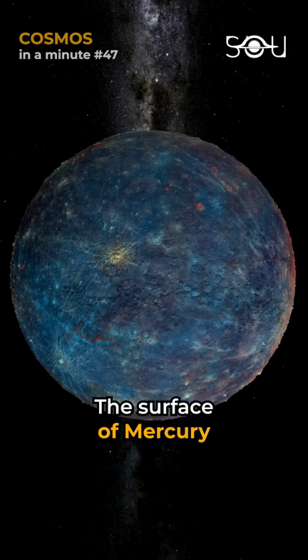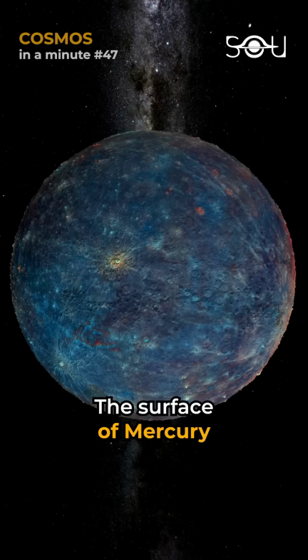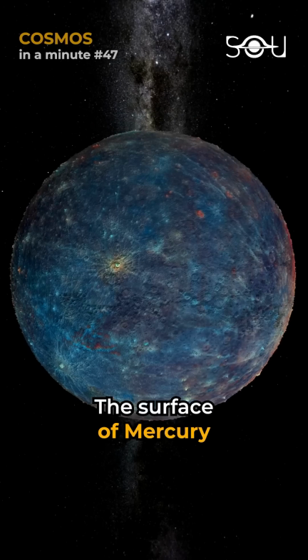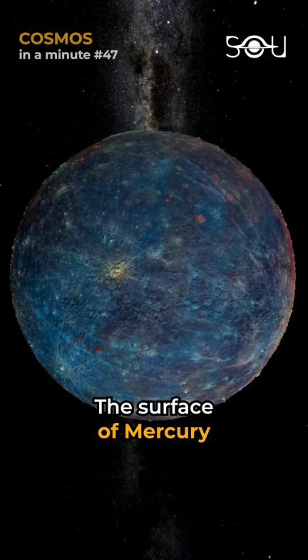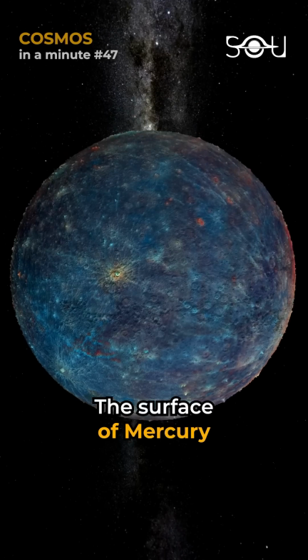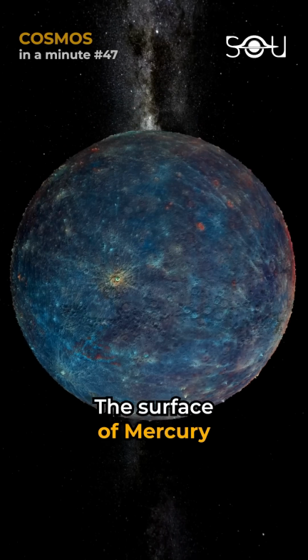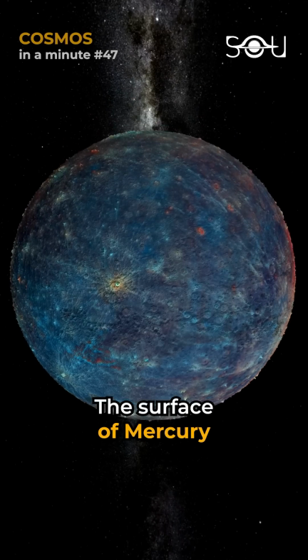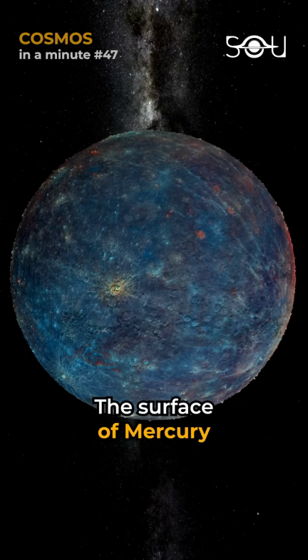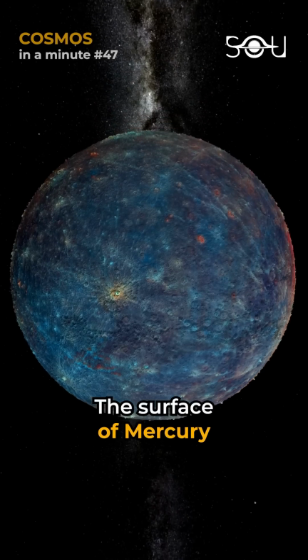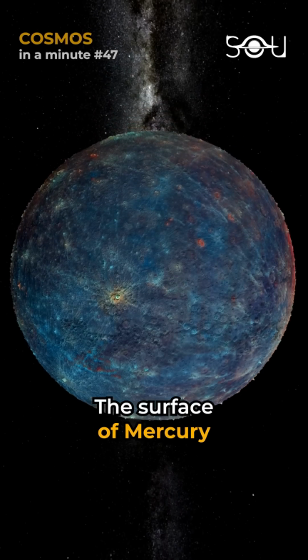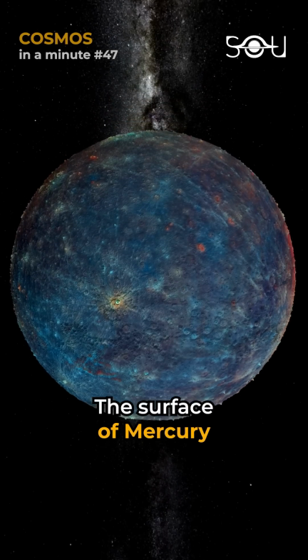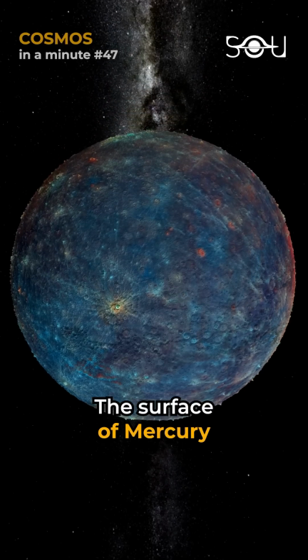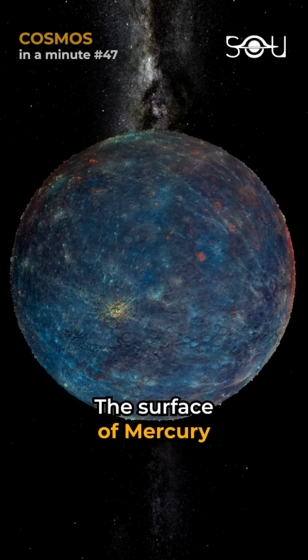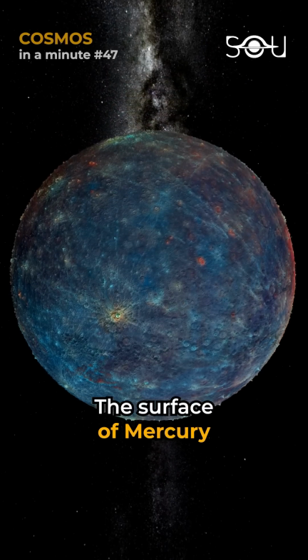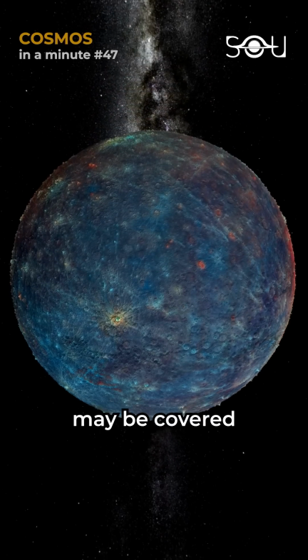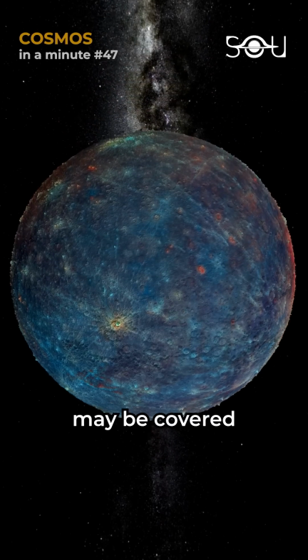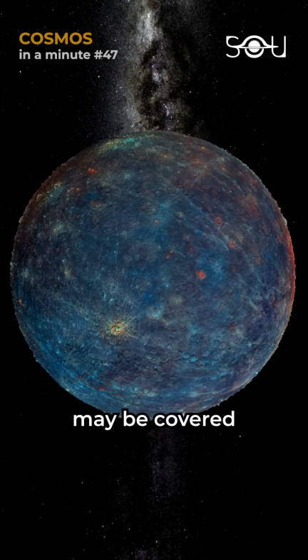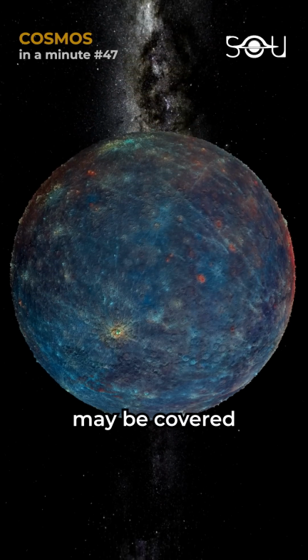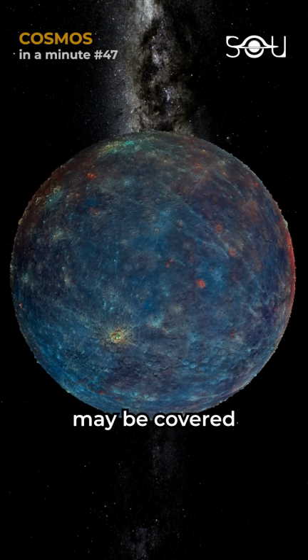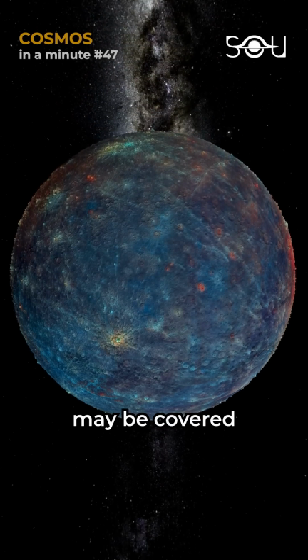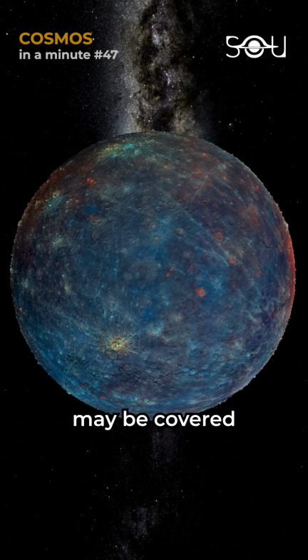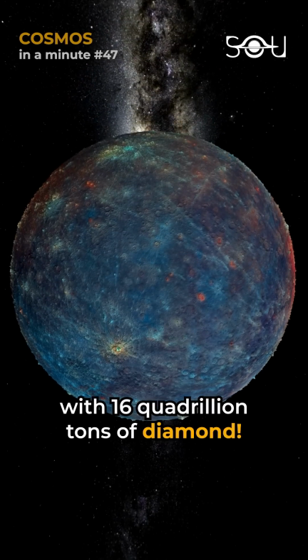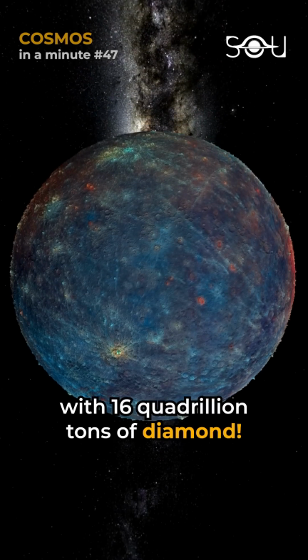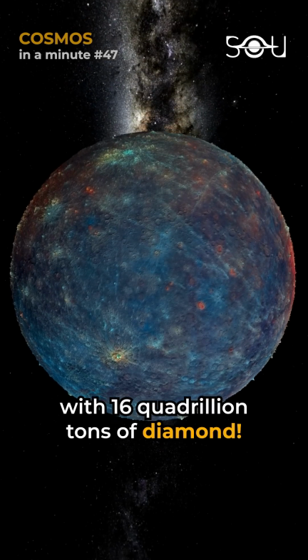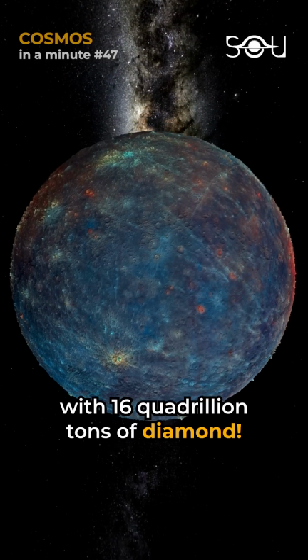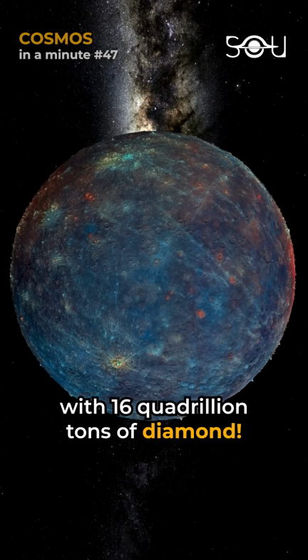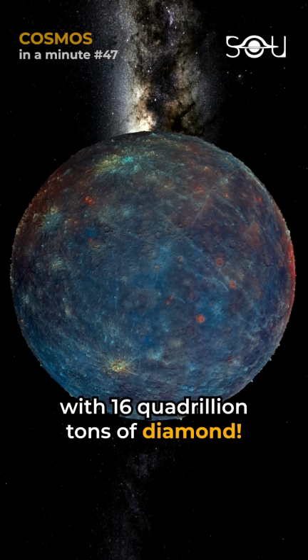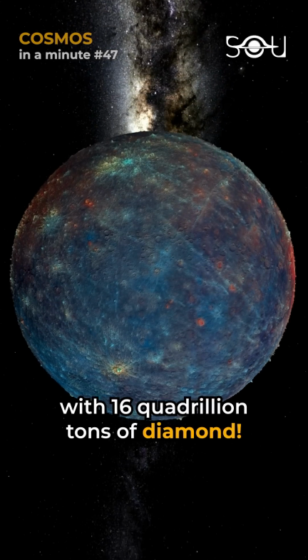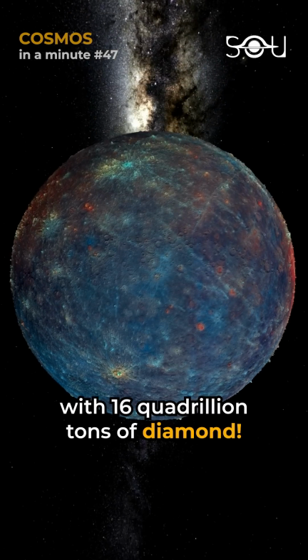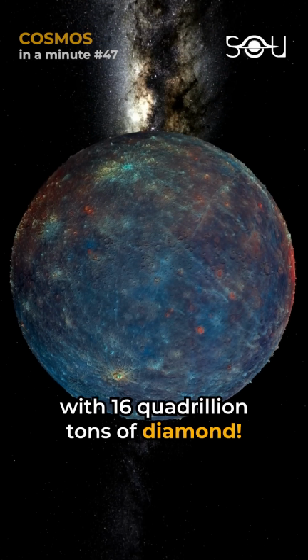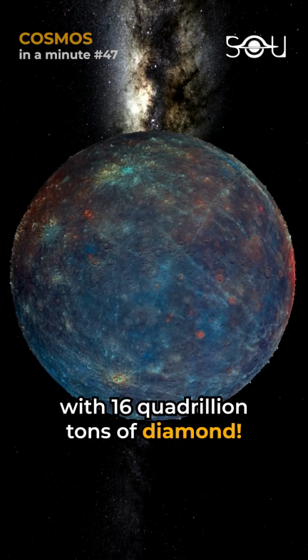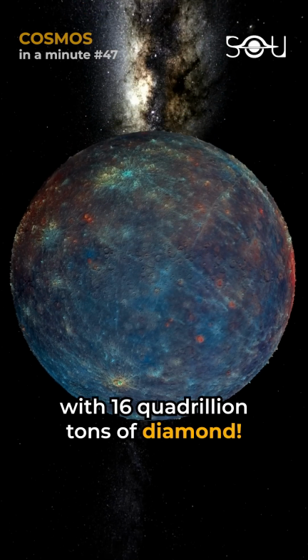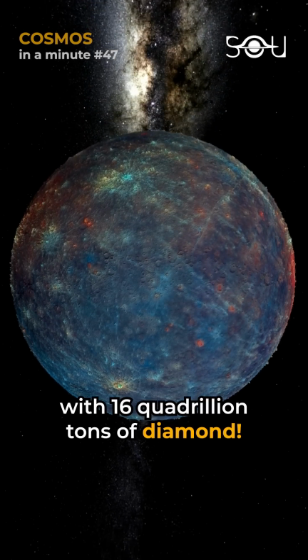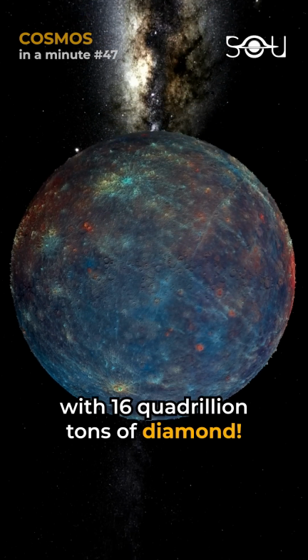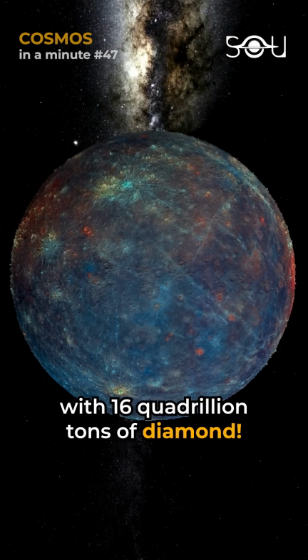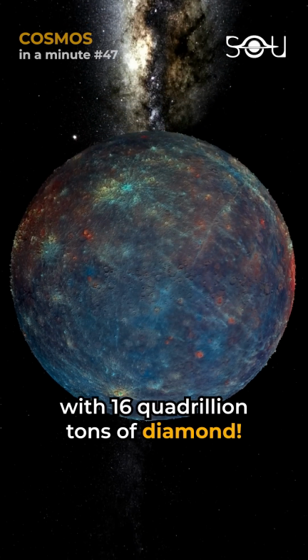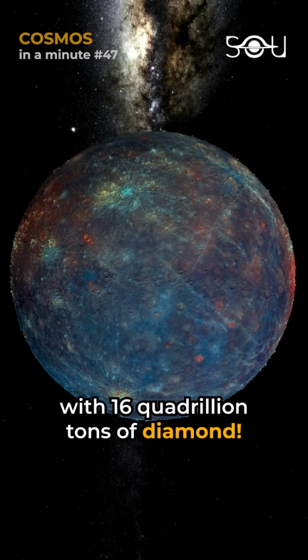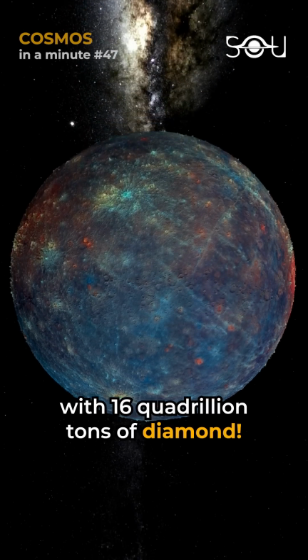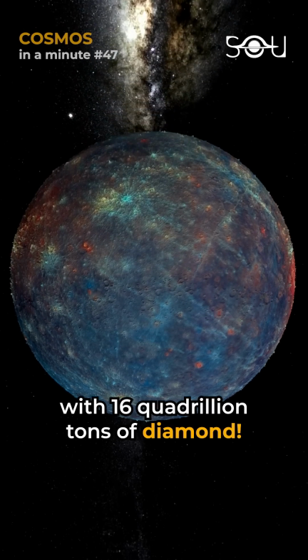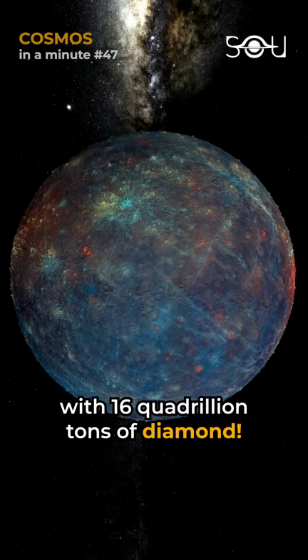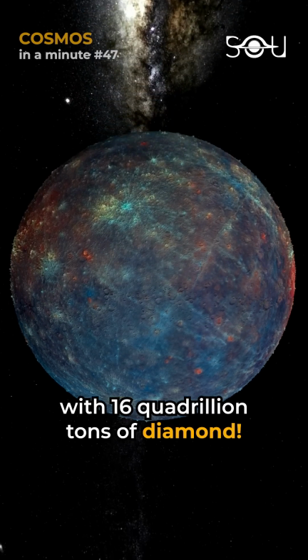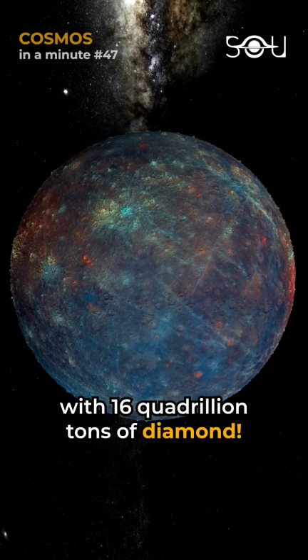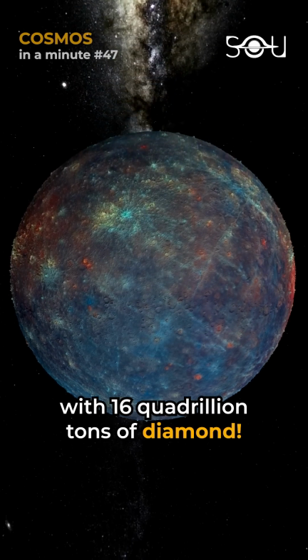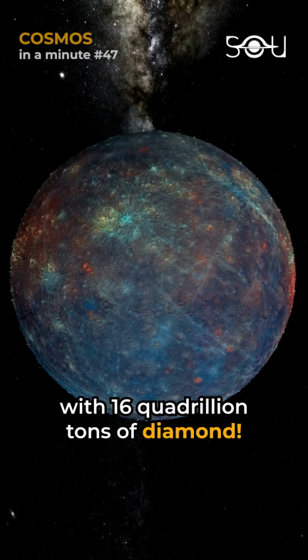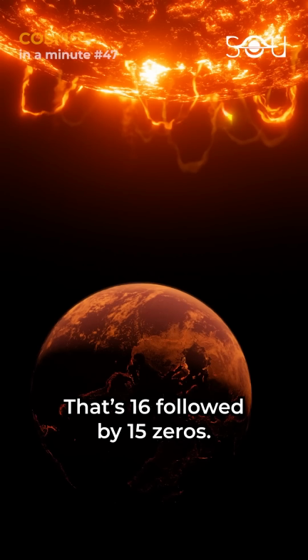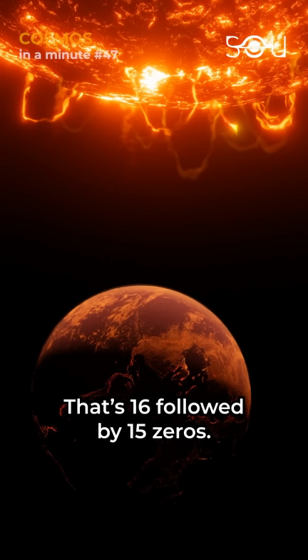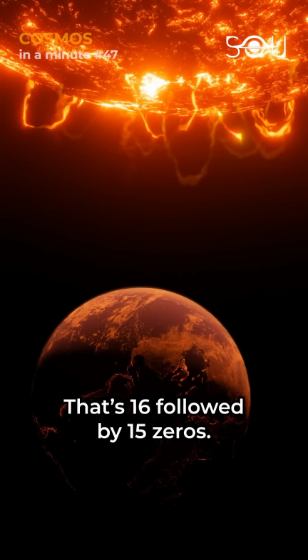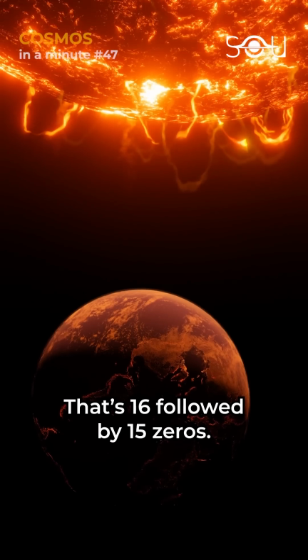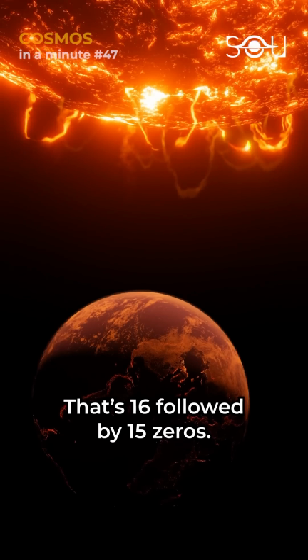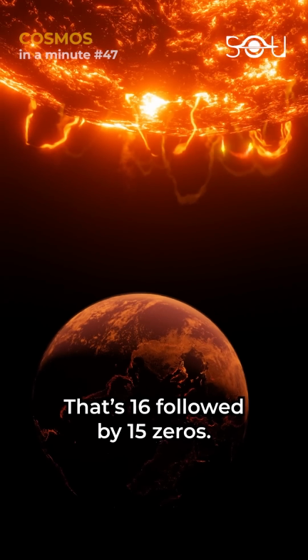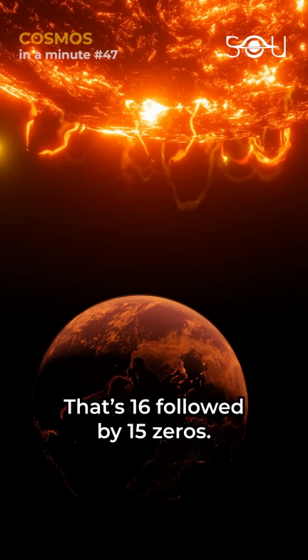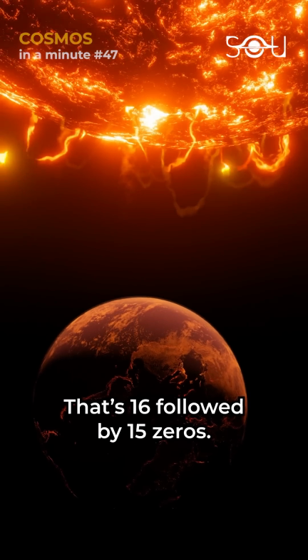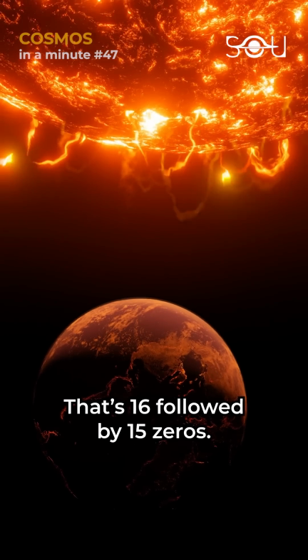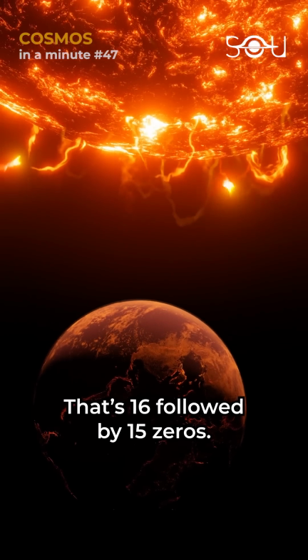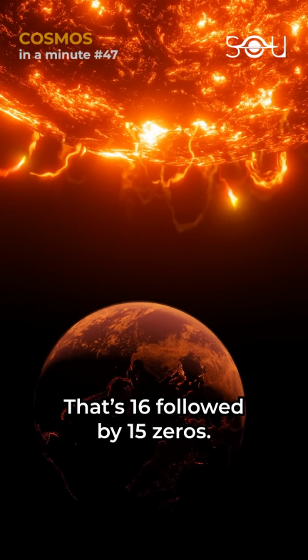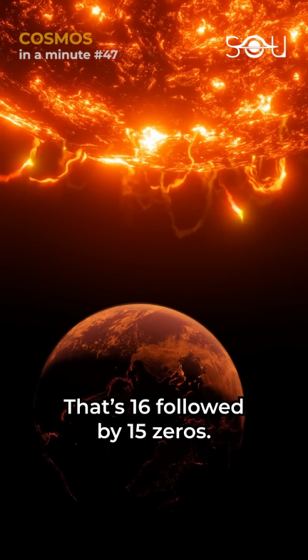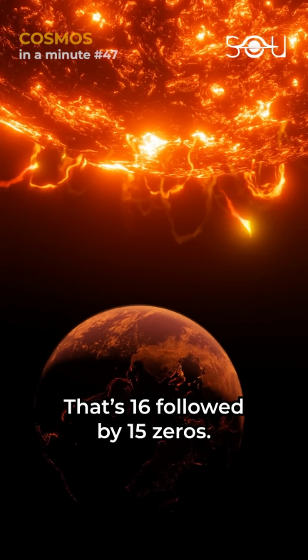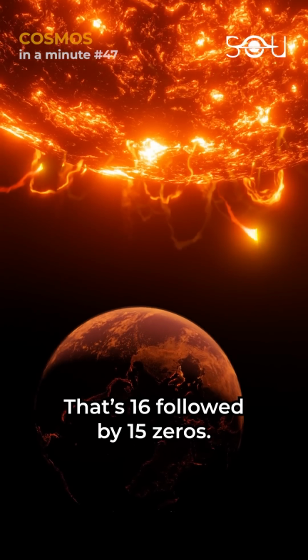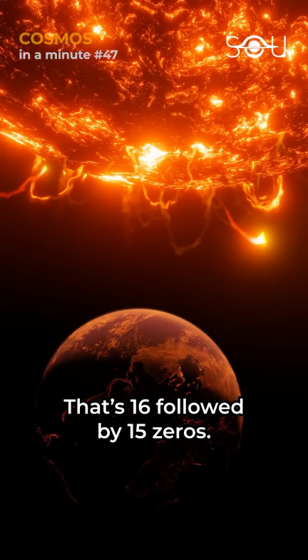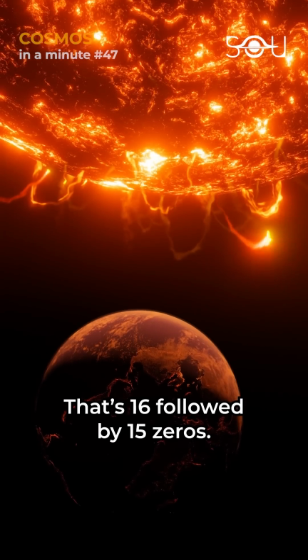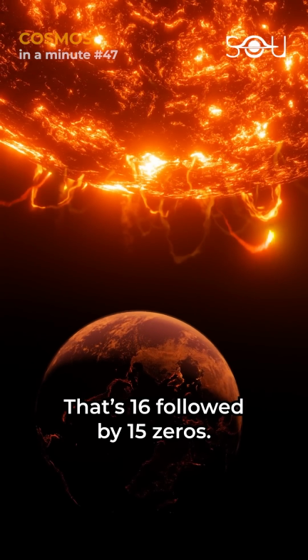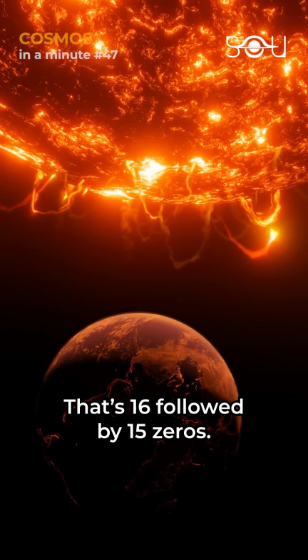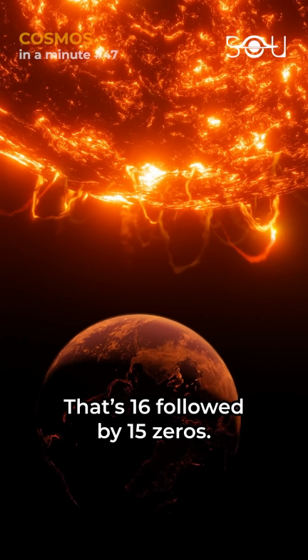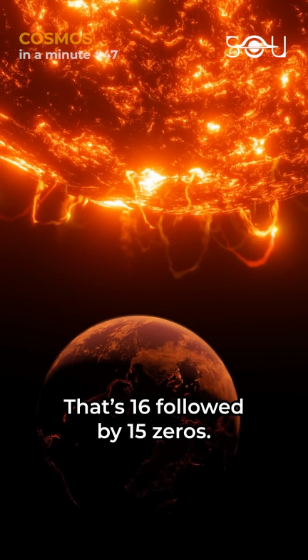The surface of Mercury may be covered with 16 quadrillion tons of diamond. That's 16 followed by 15 zeros.